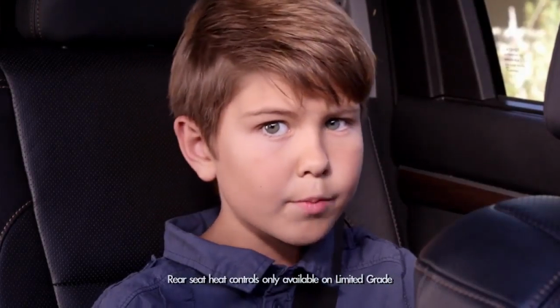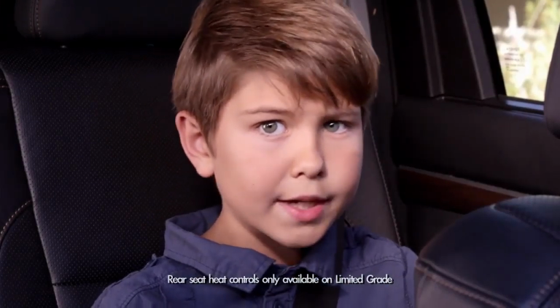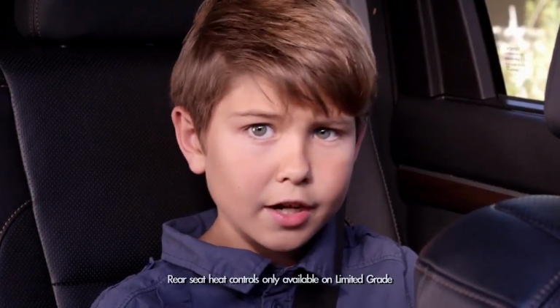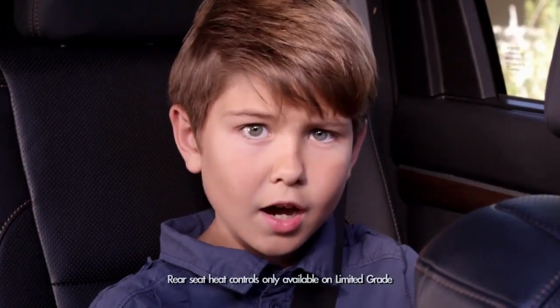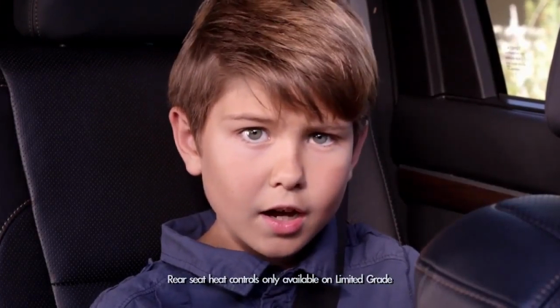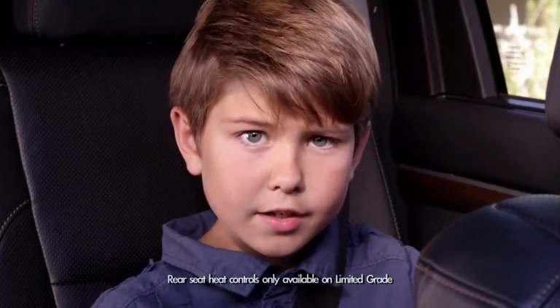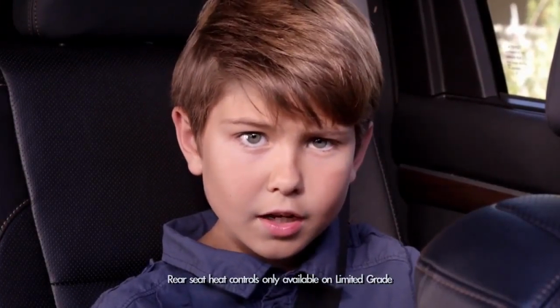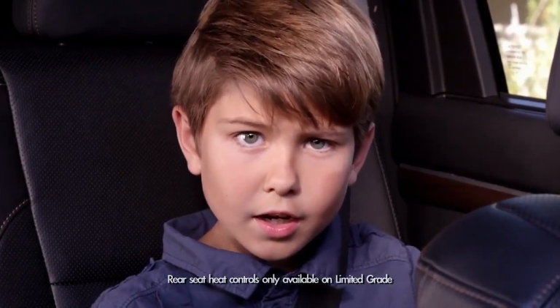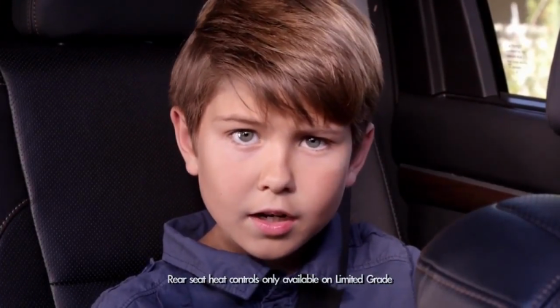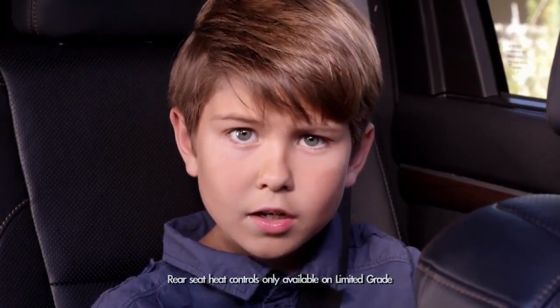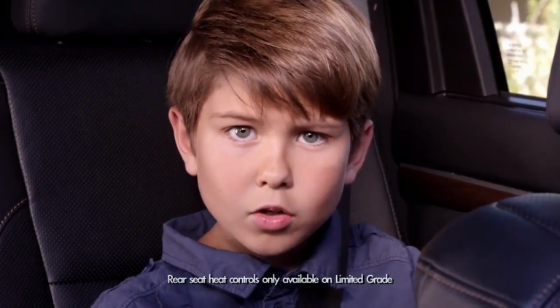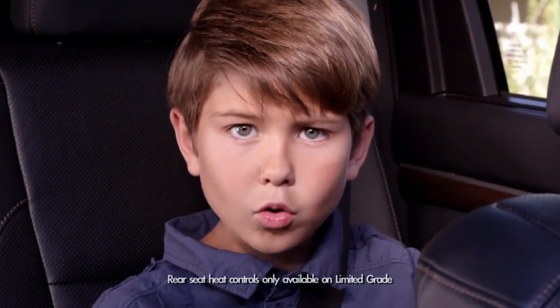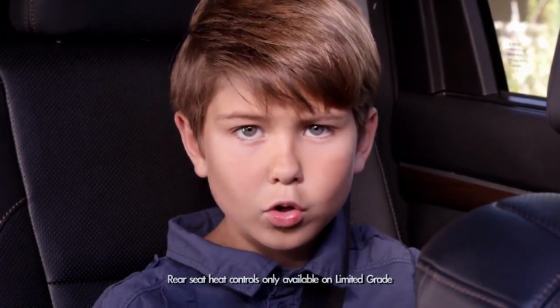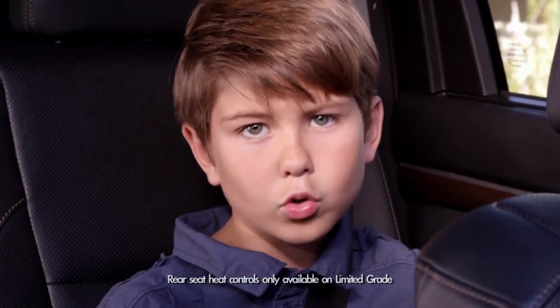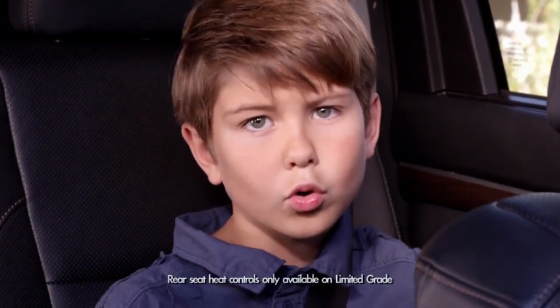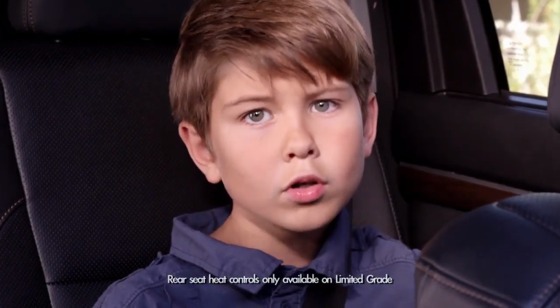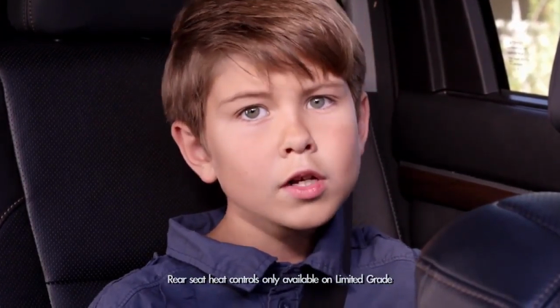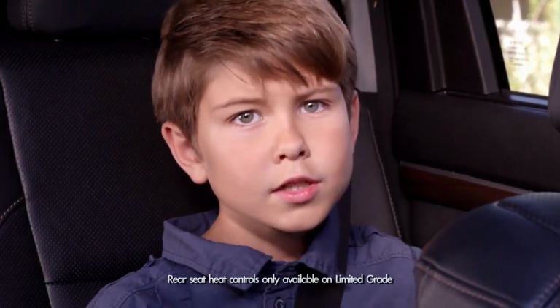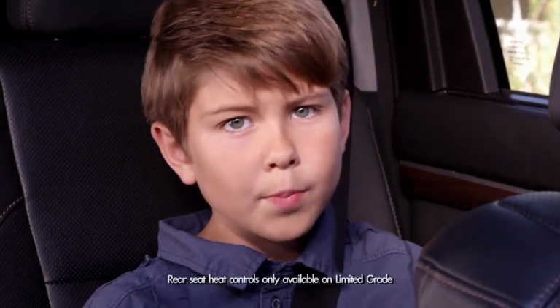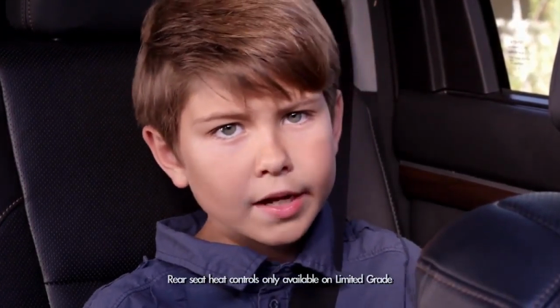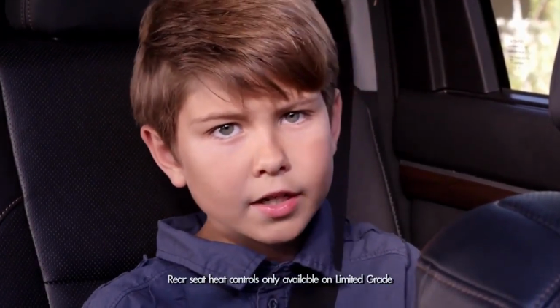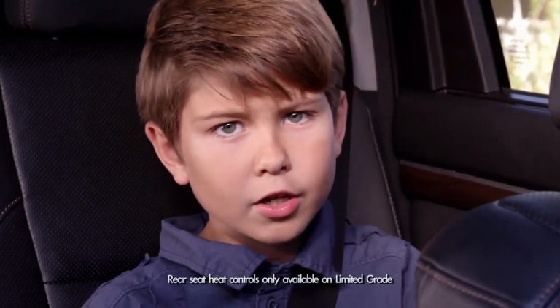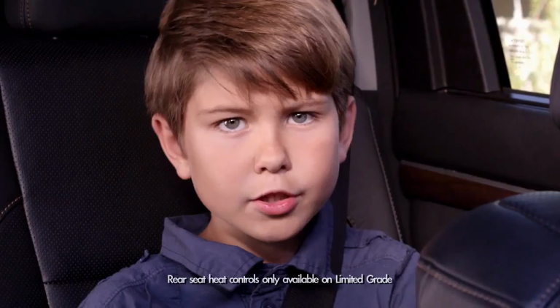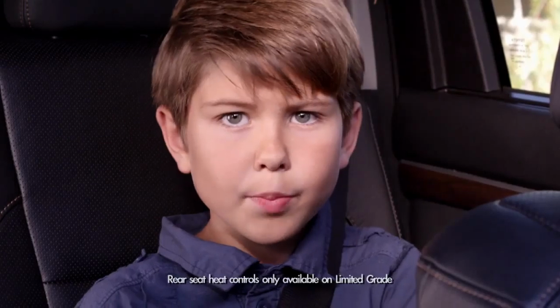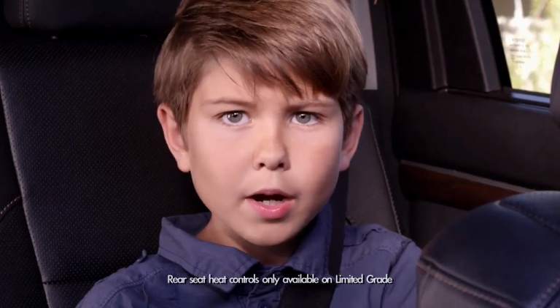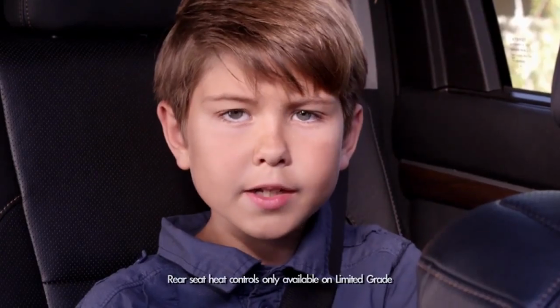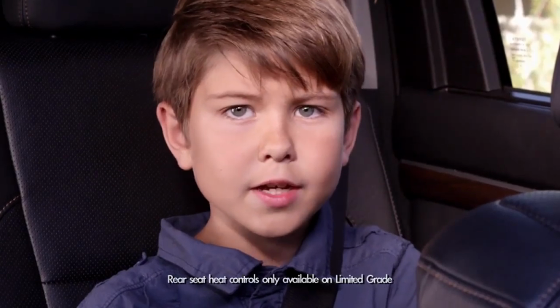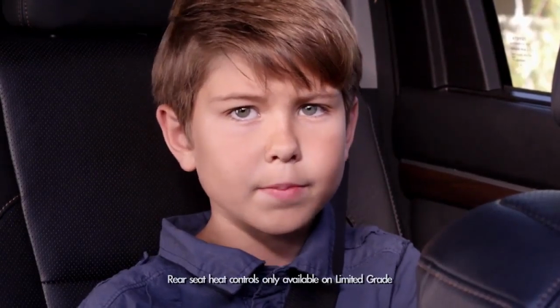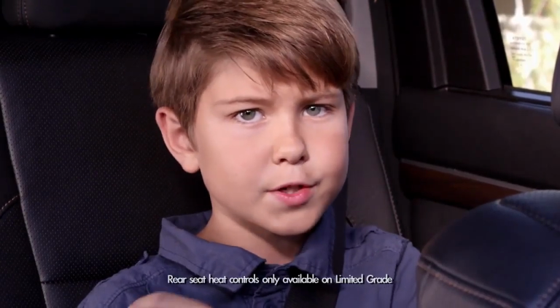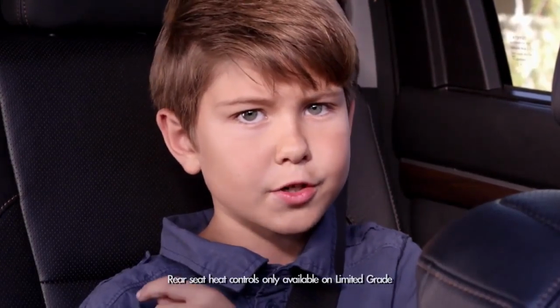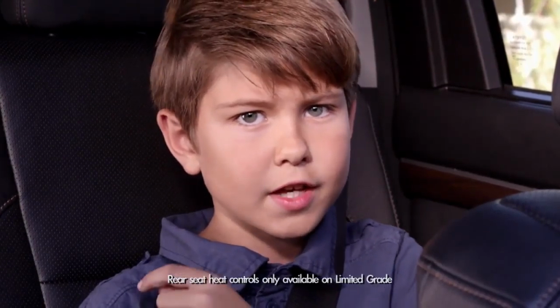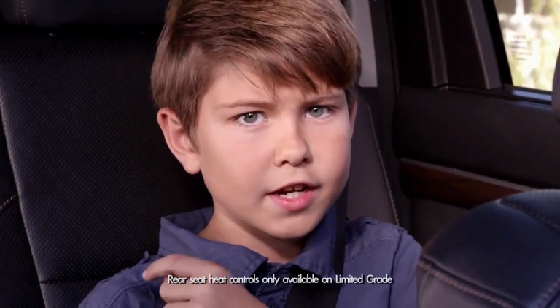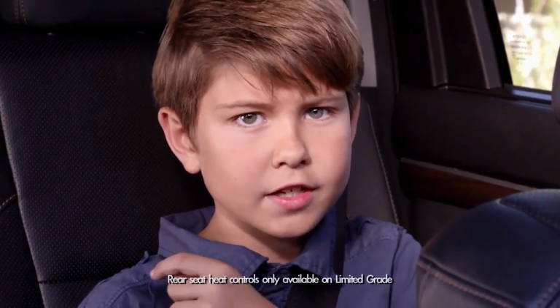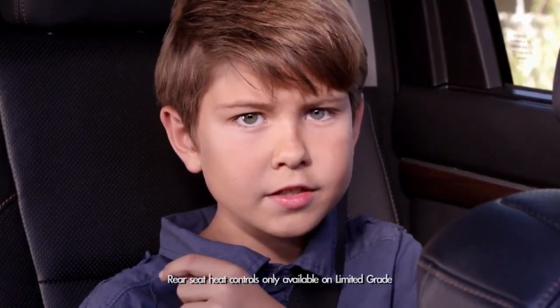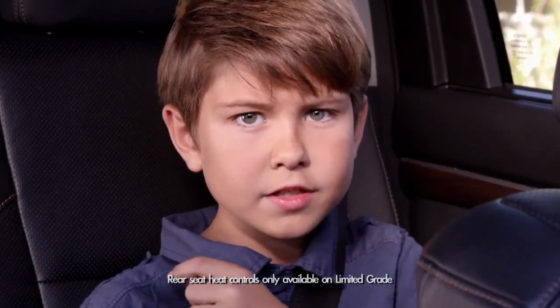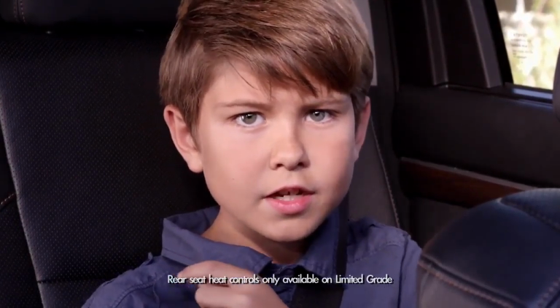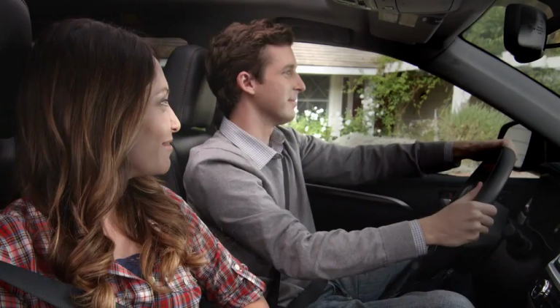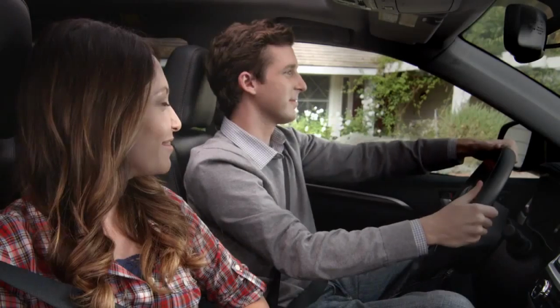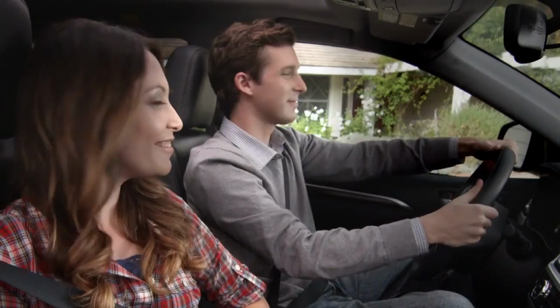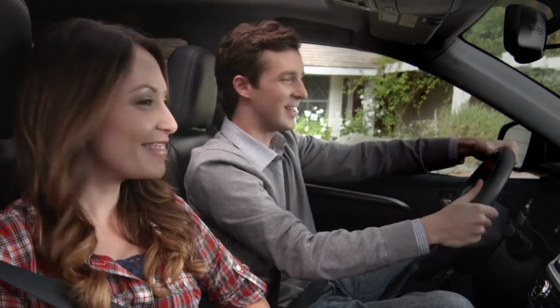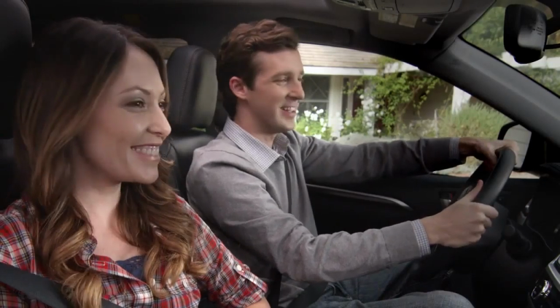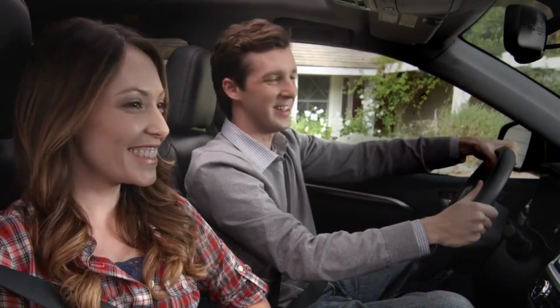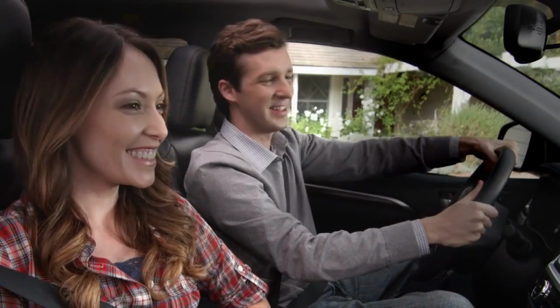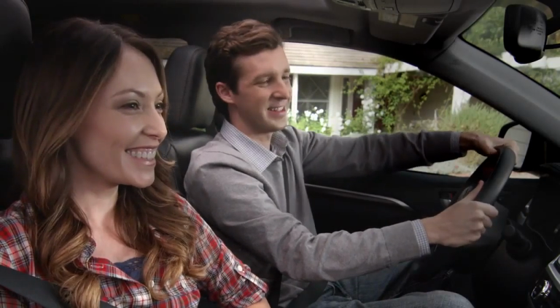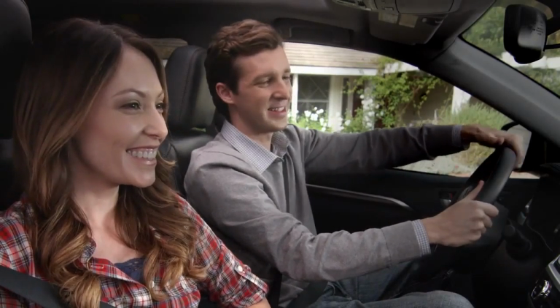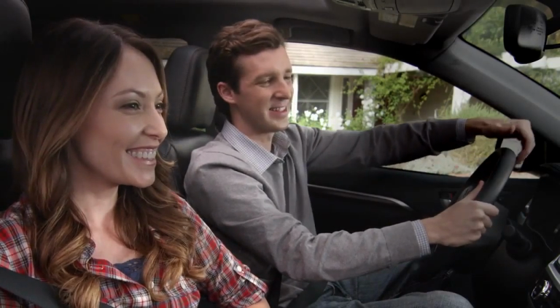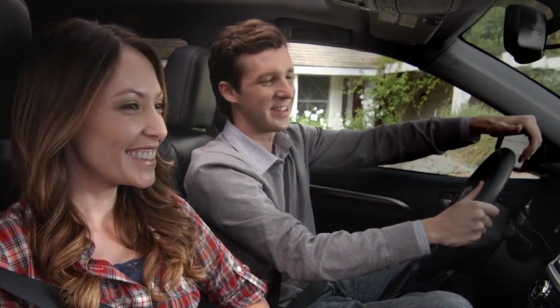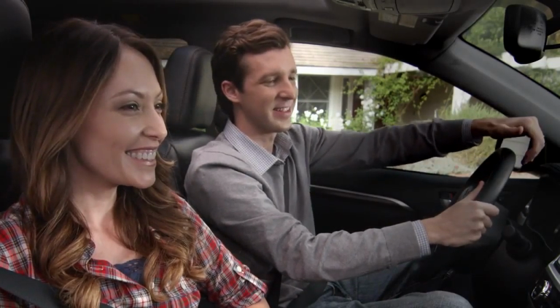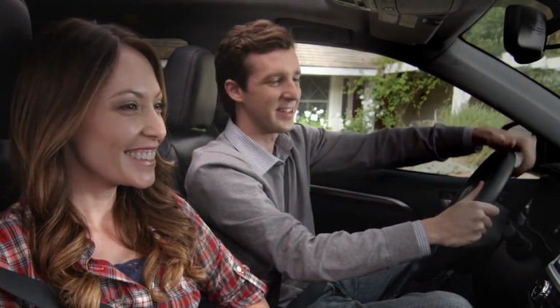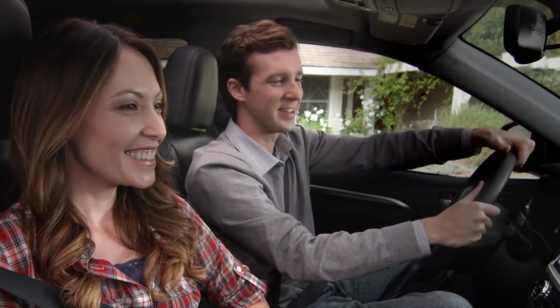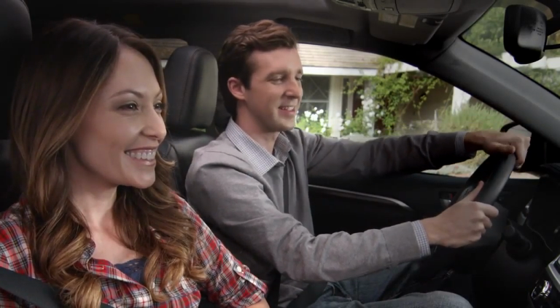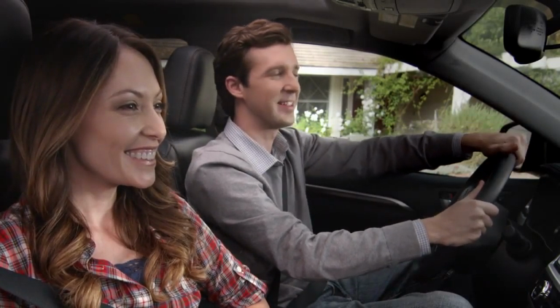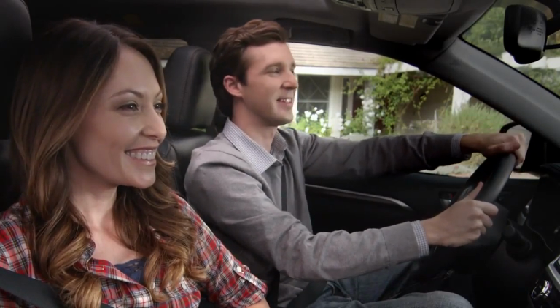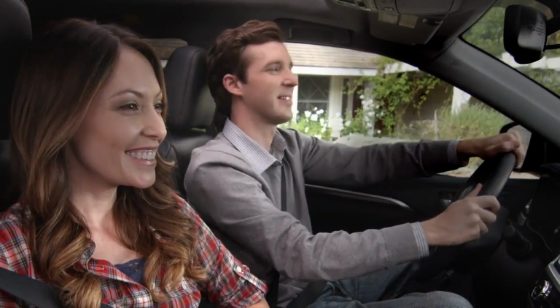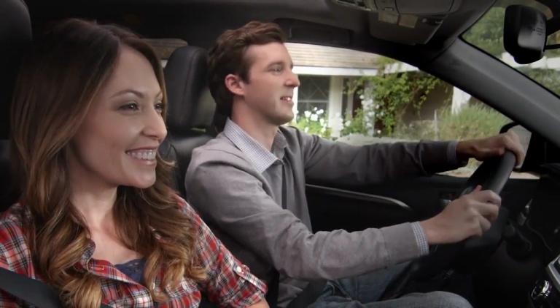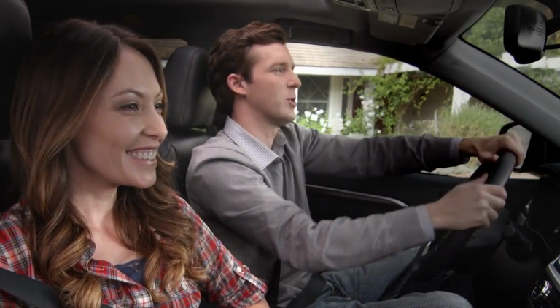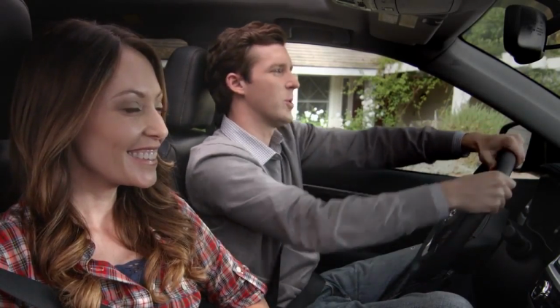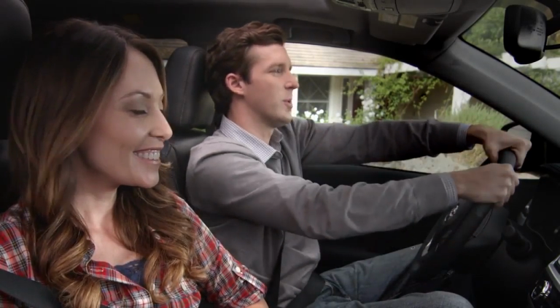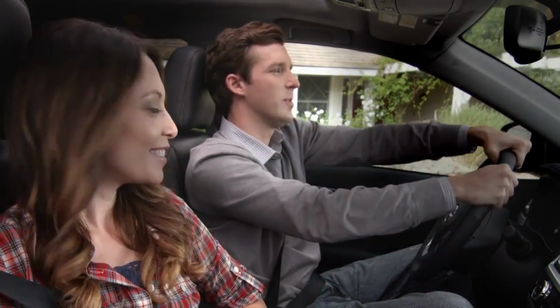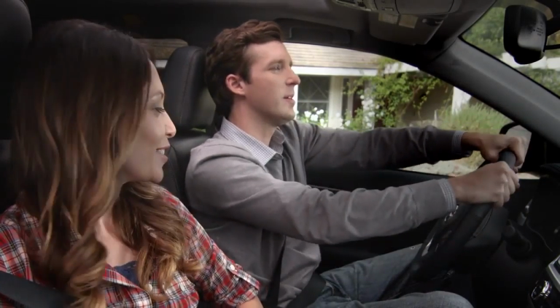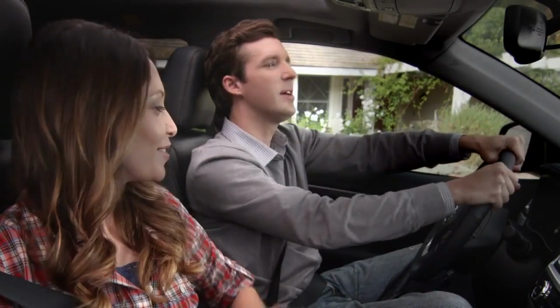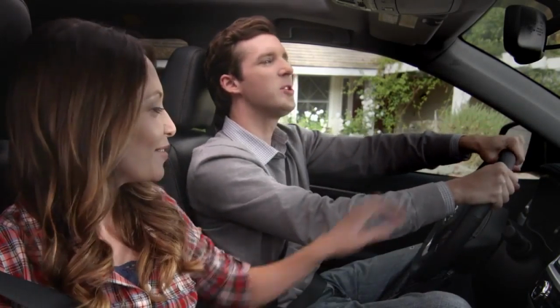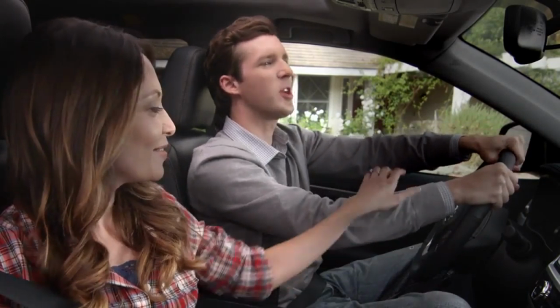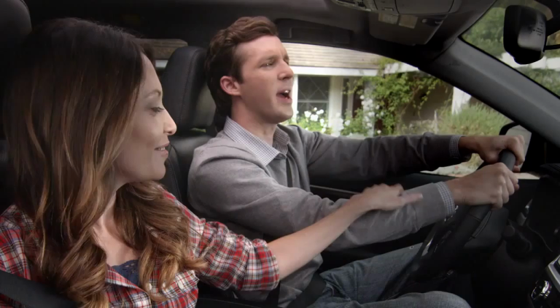Pretty hot, huh? Or cool, depending on your body temperature. And it's that easy. Look at that — nice and toasty.